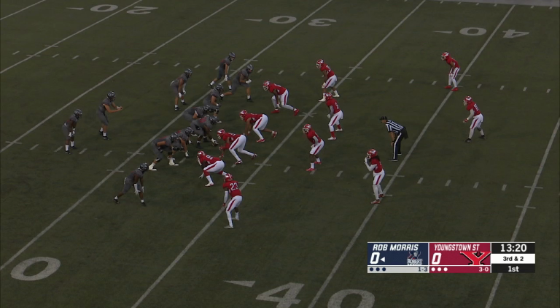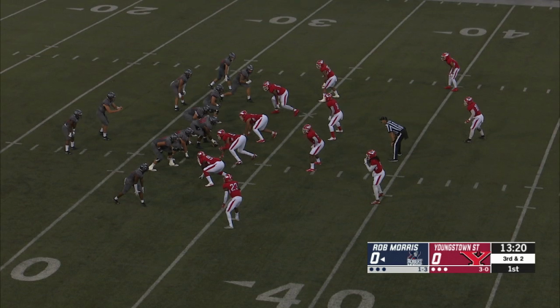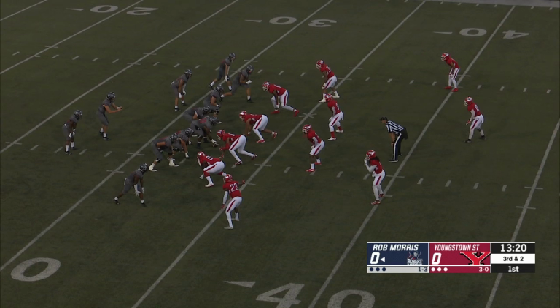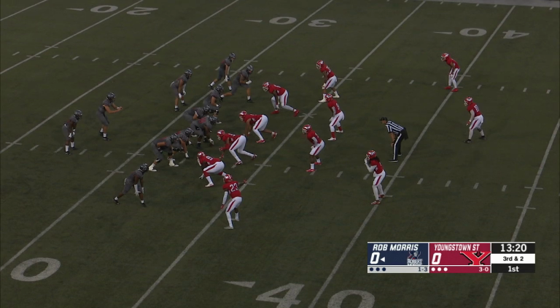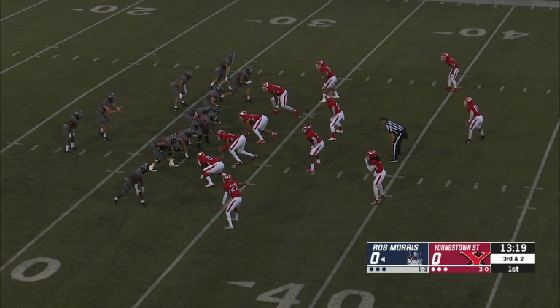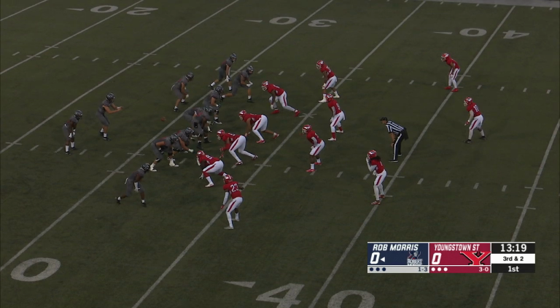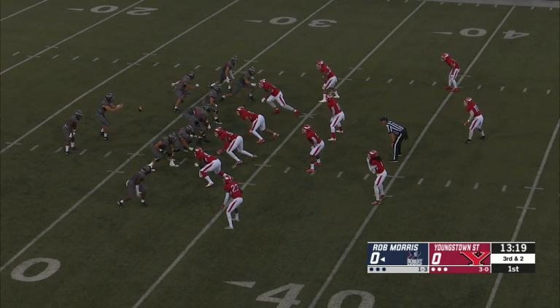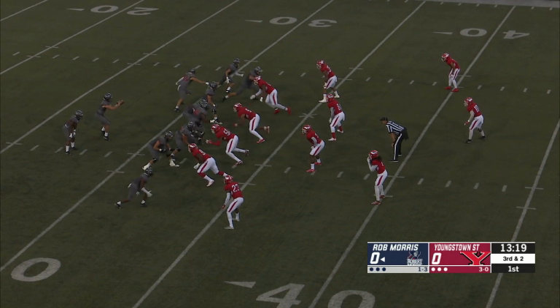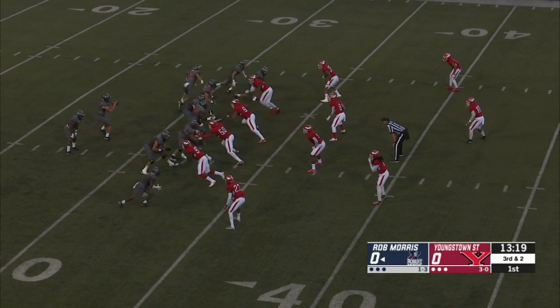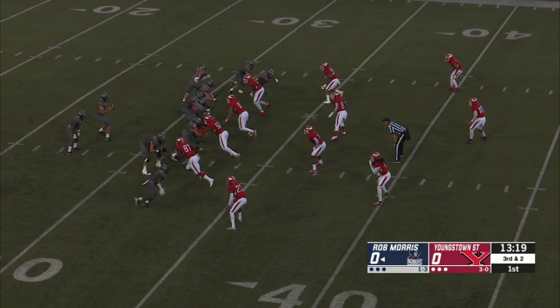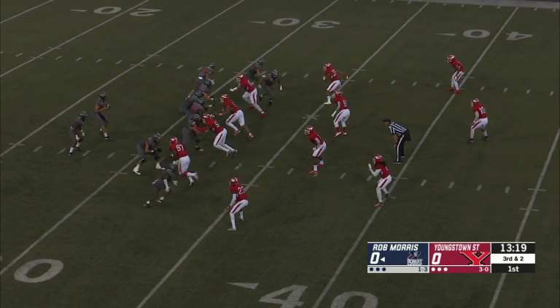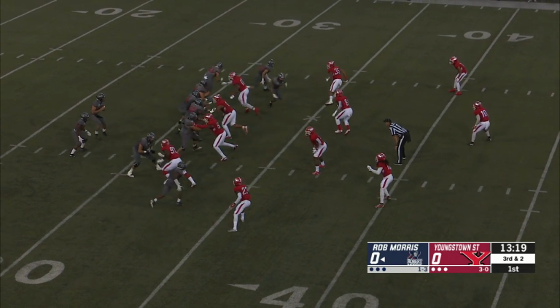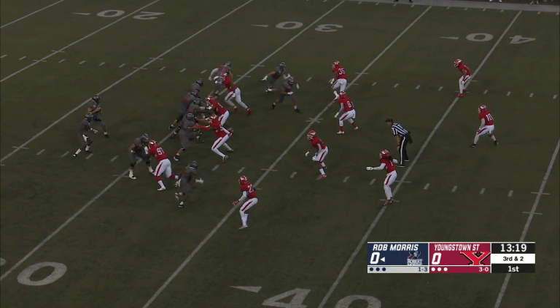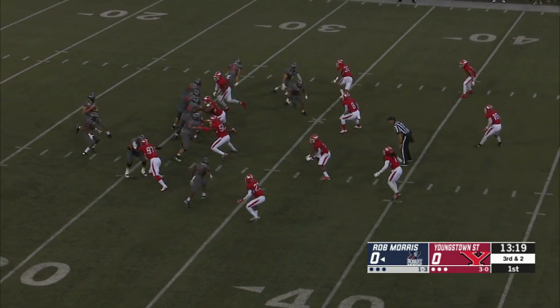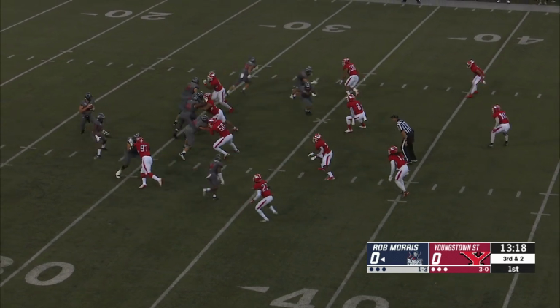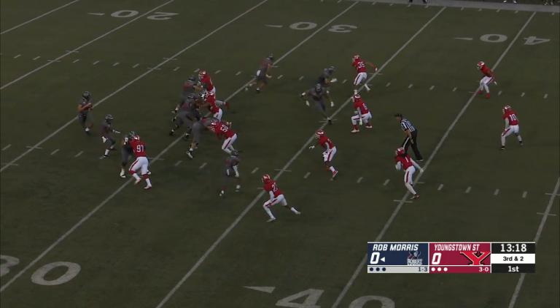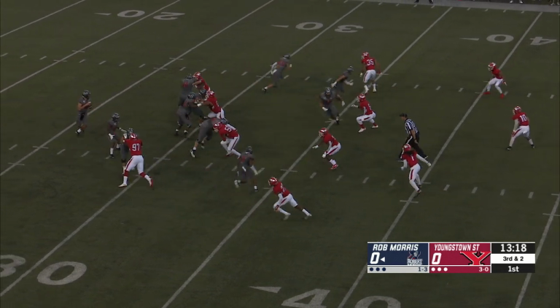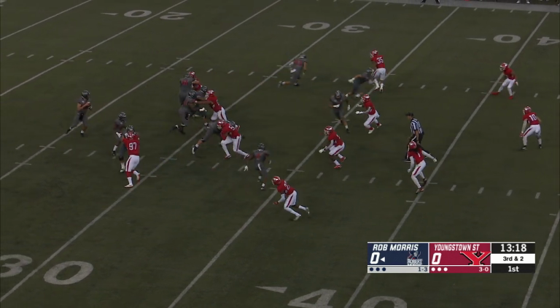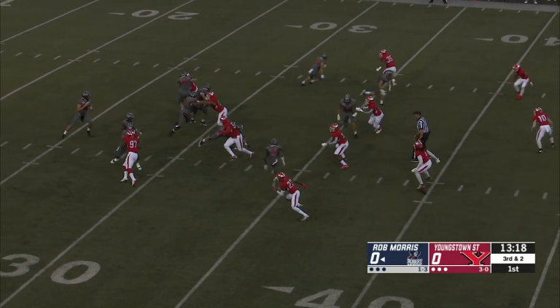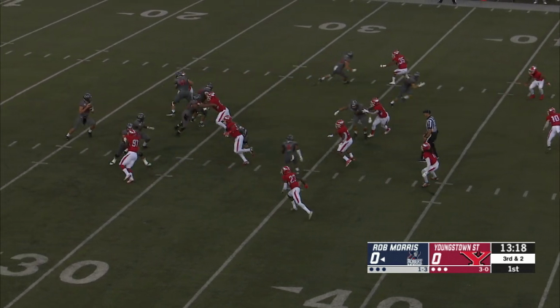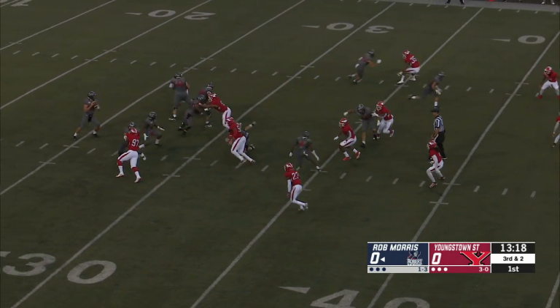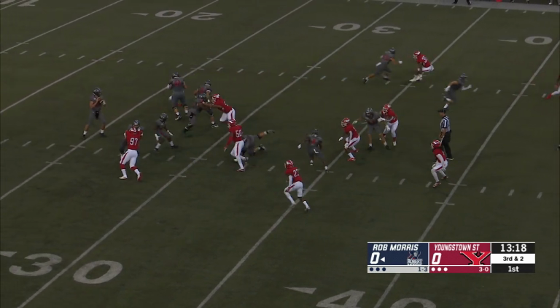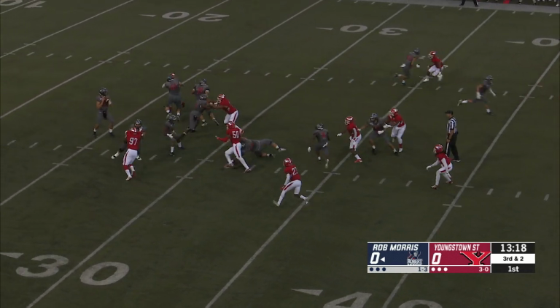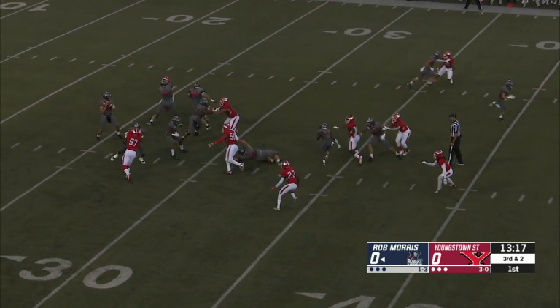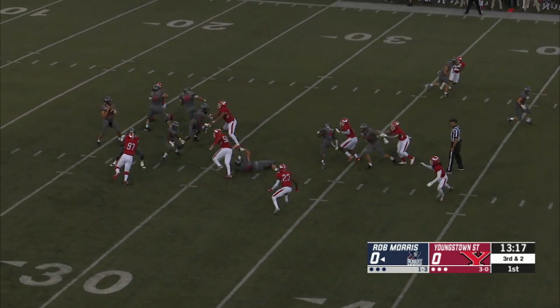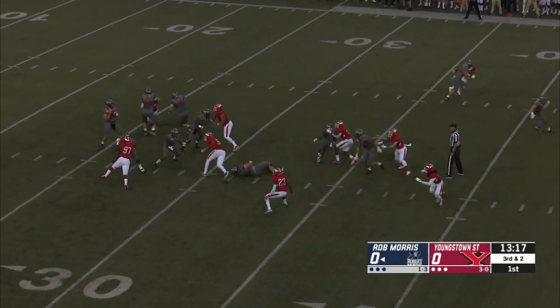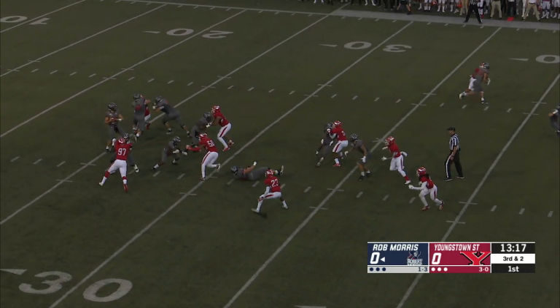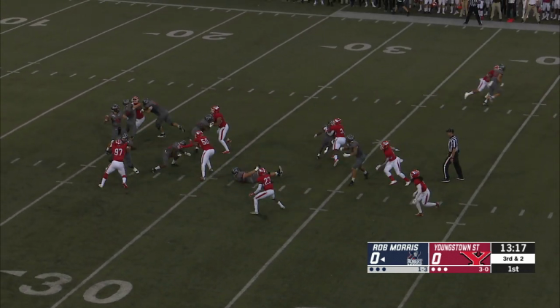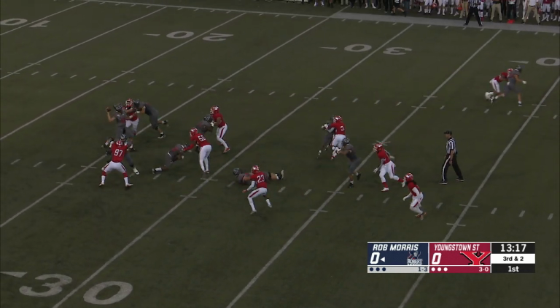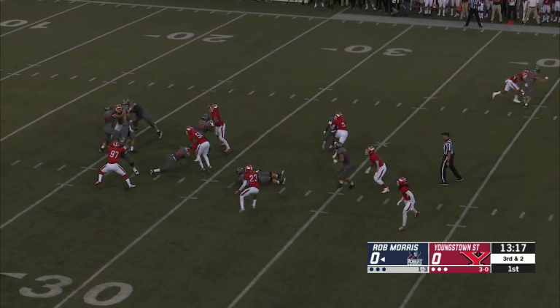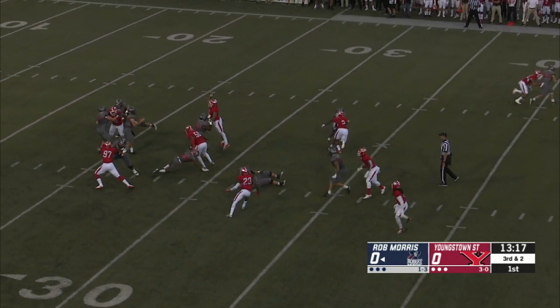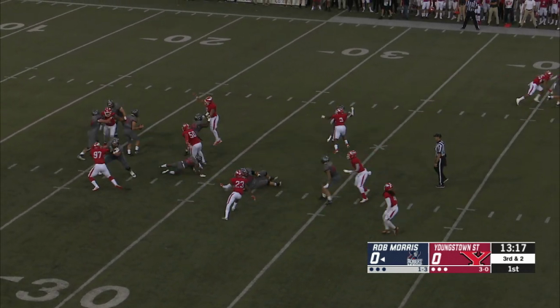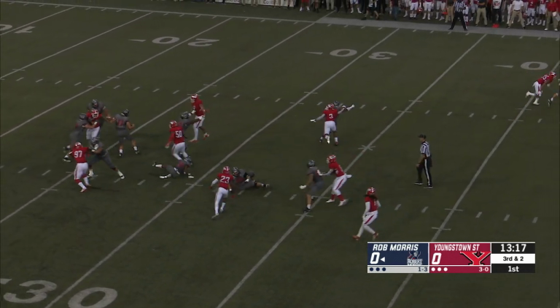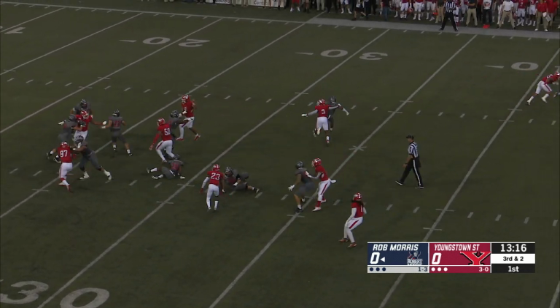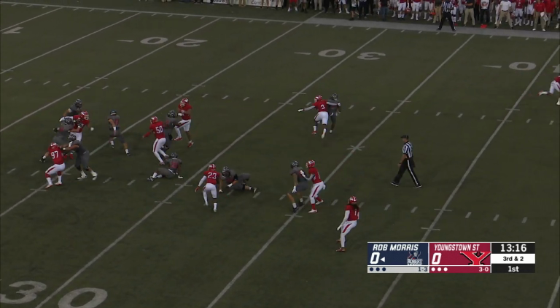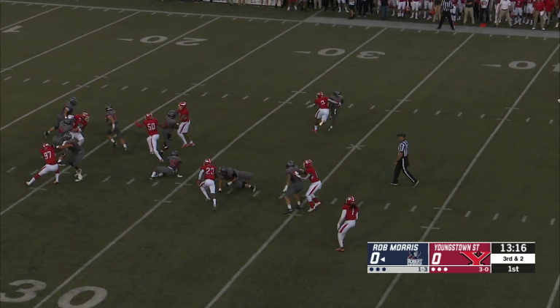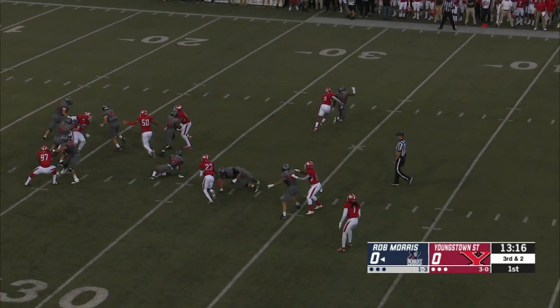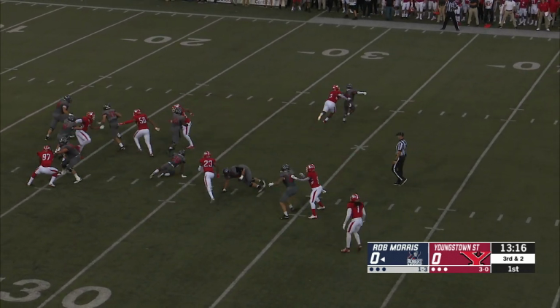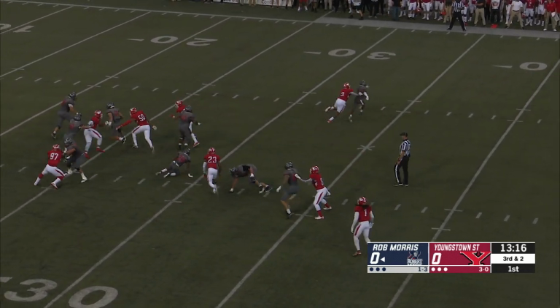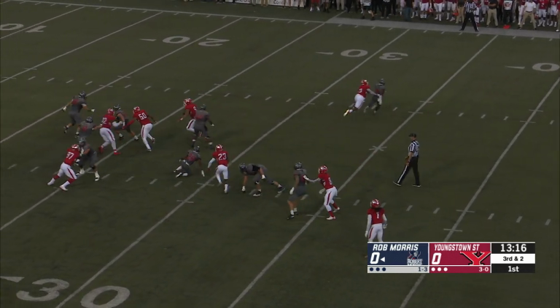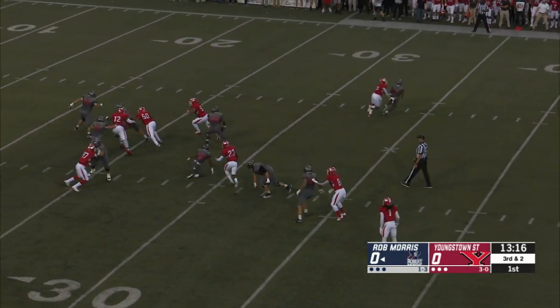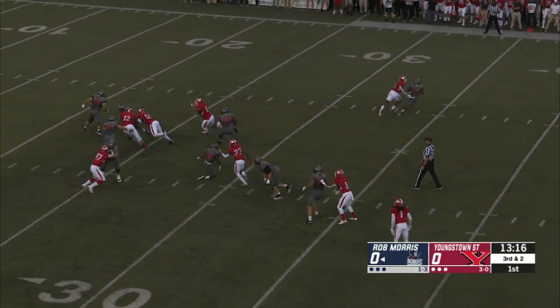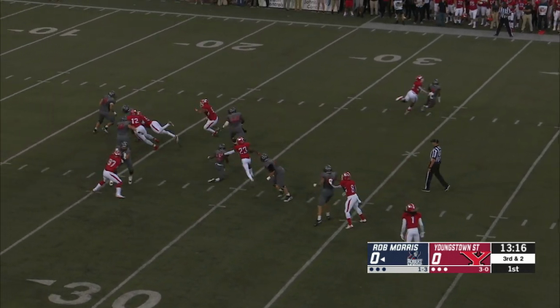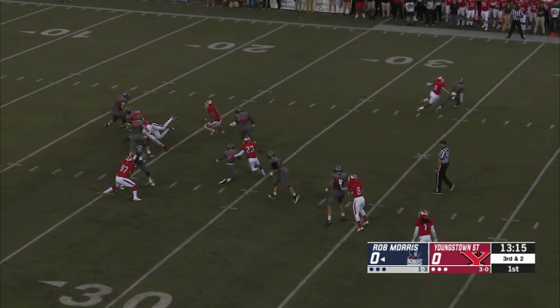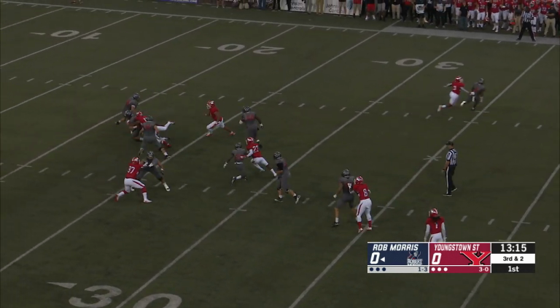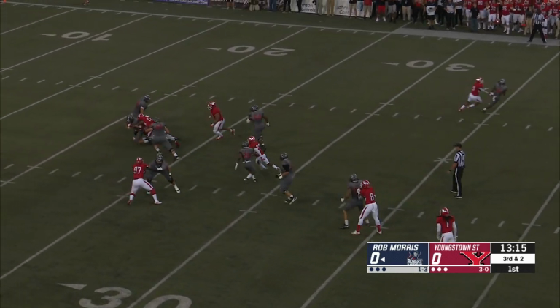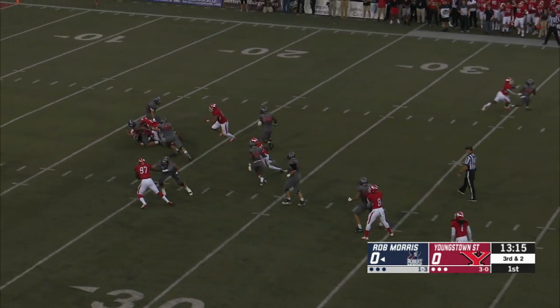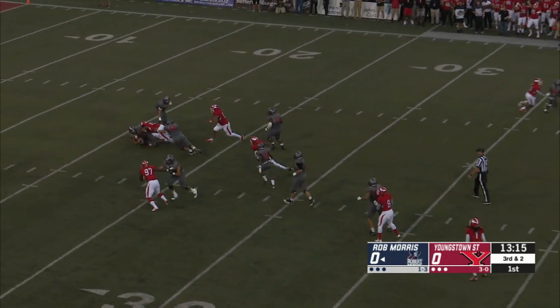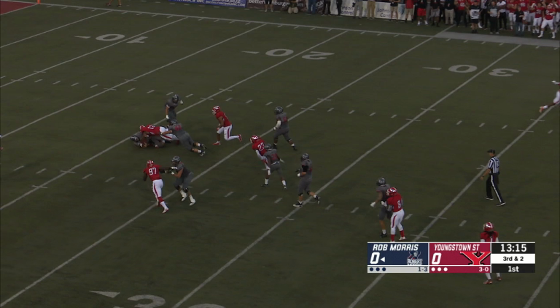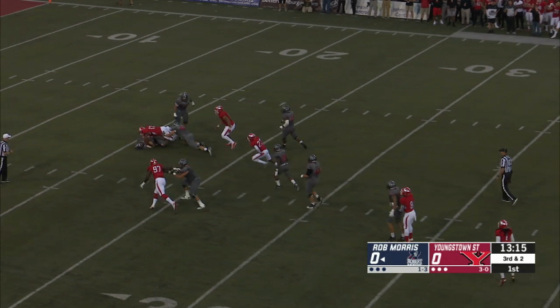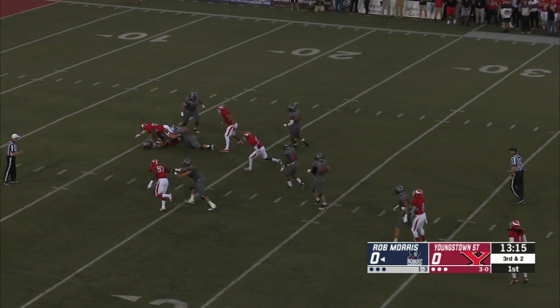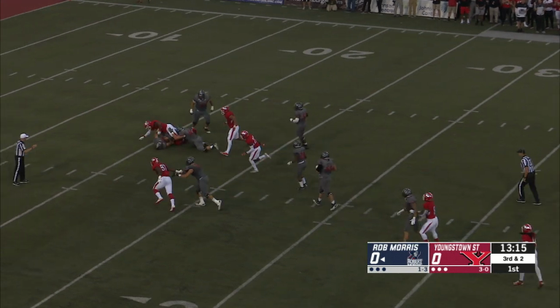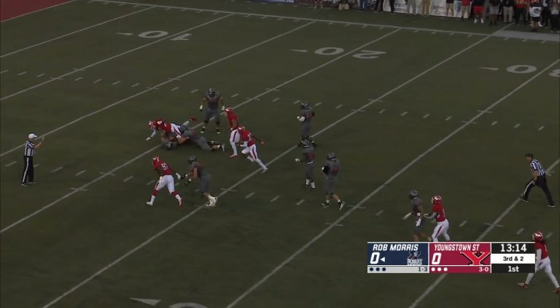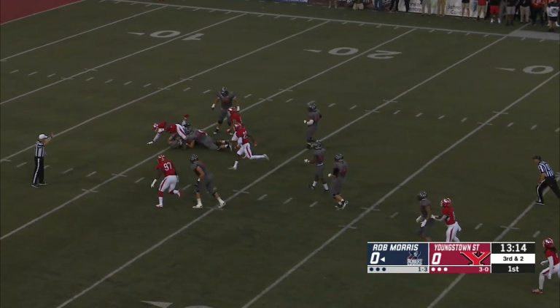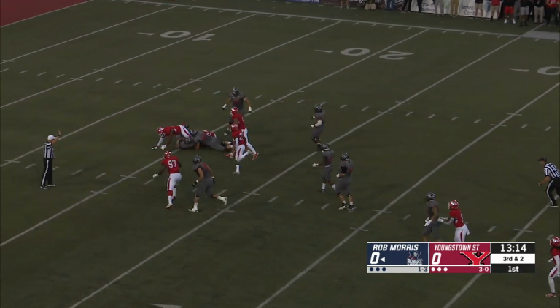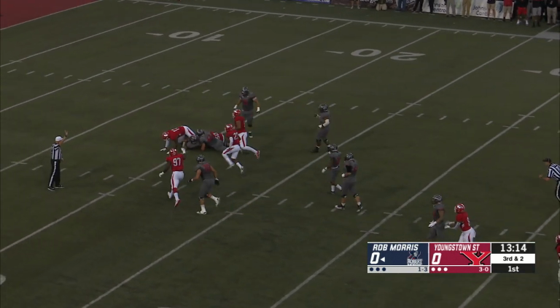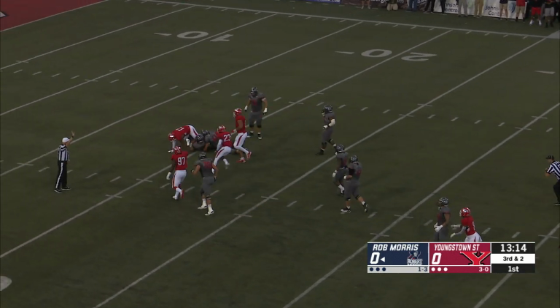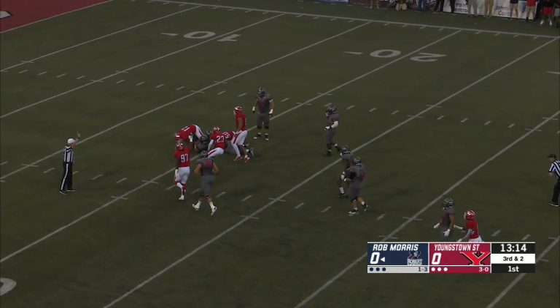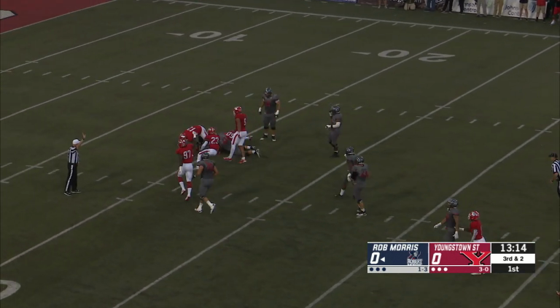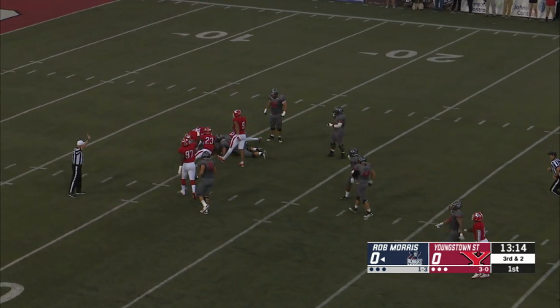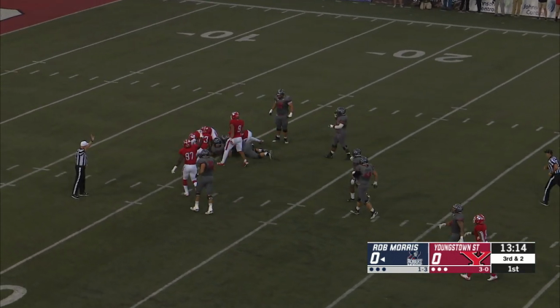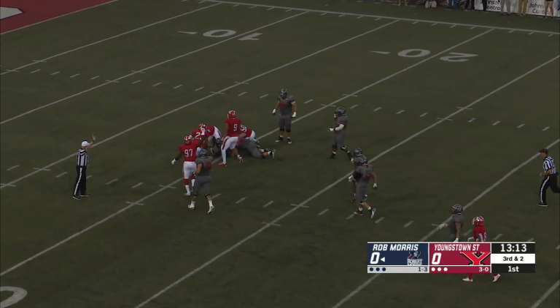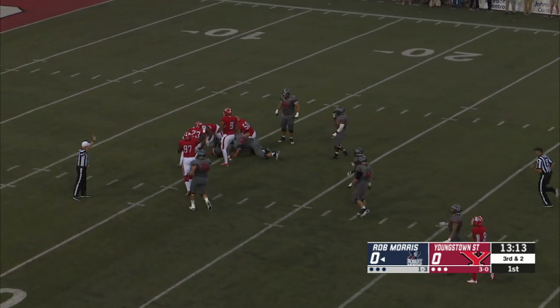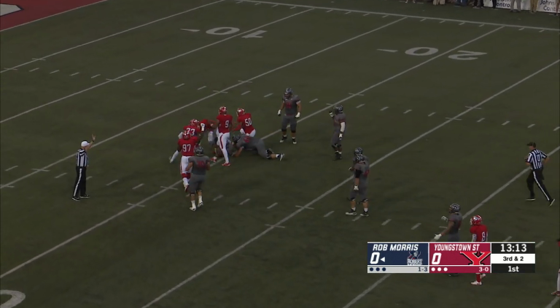Colonials. Jackson, the sophomore out of Elmwood Park, New Jersey. This time Martin will throw. Pump fake, pressure coming, and he's brought down in the backfield.